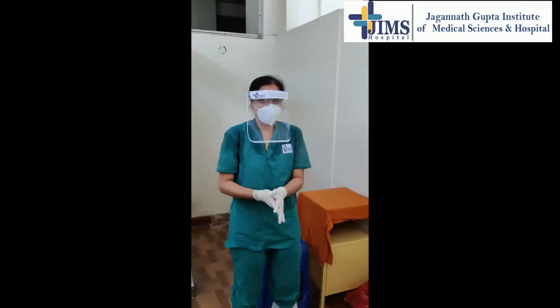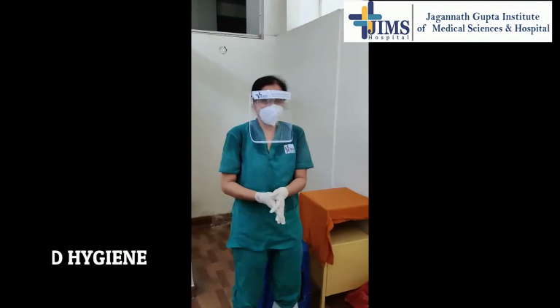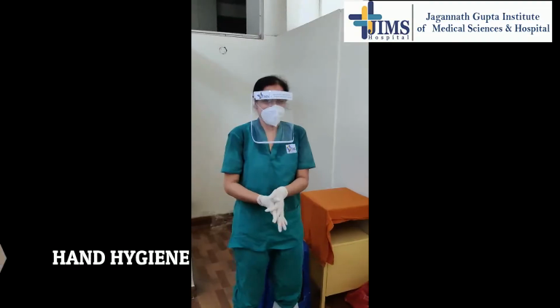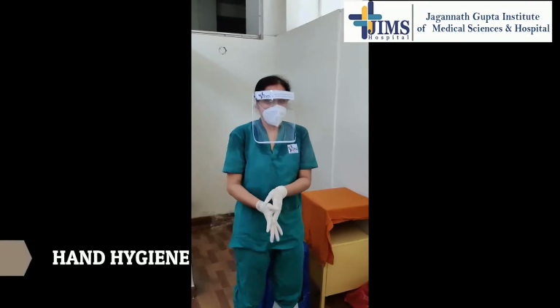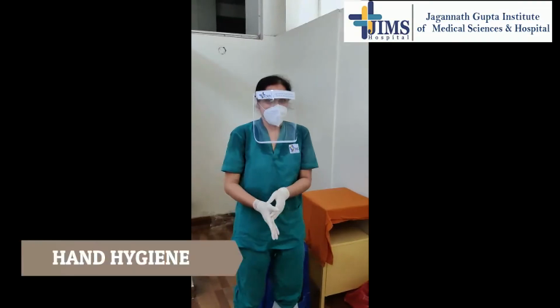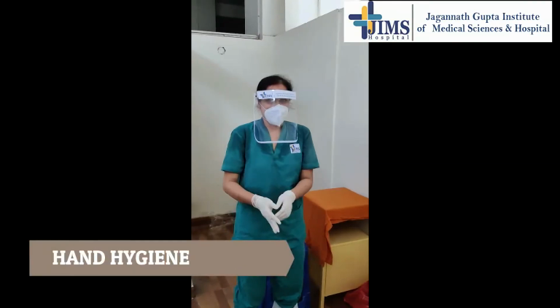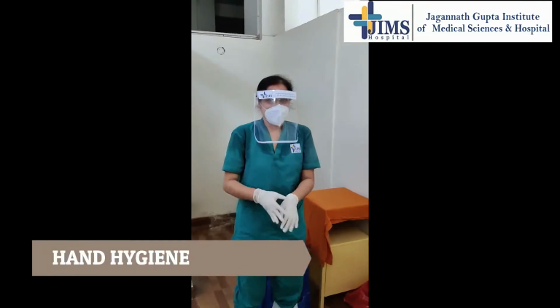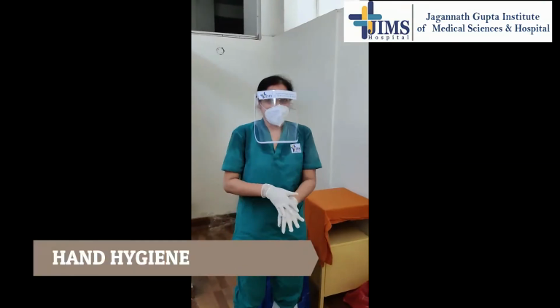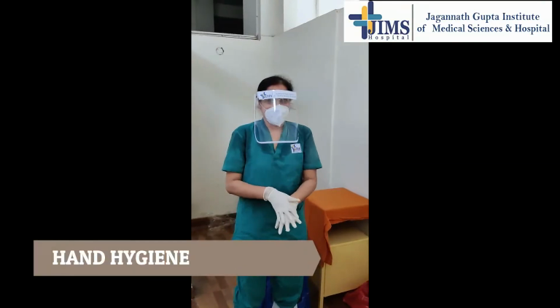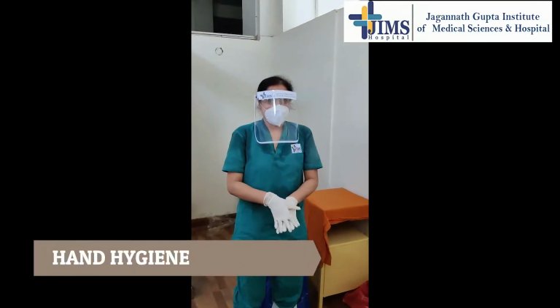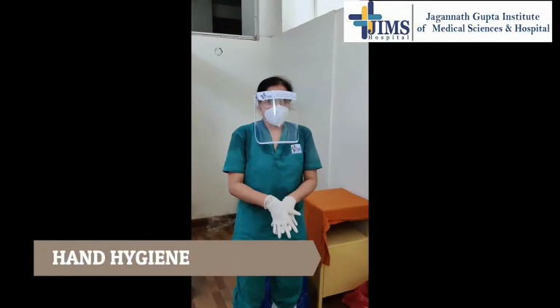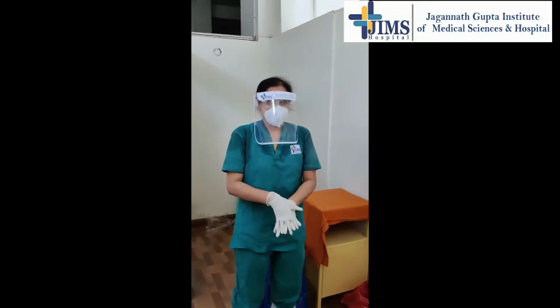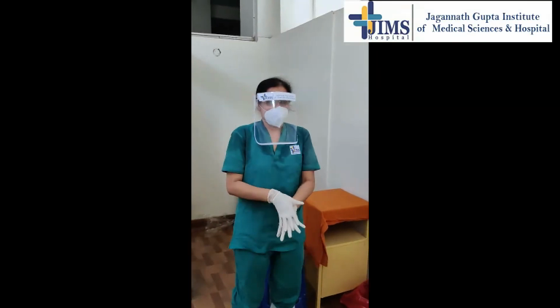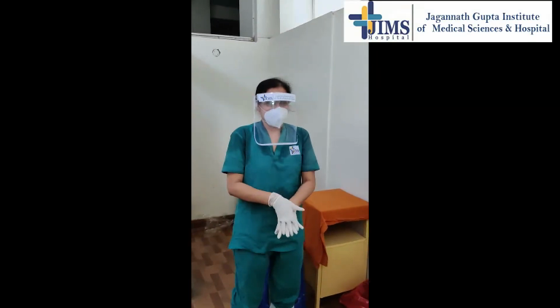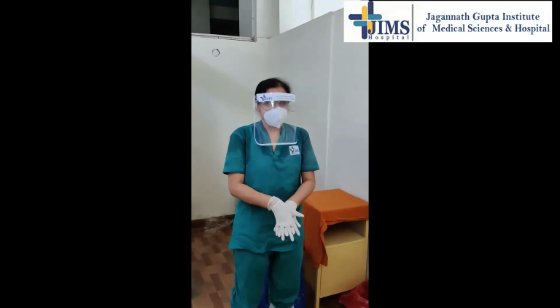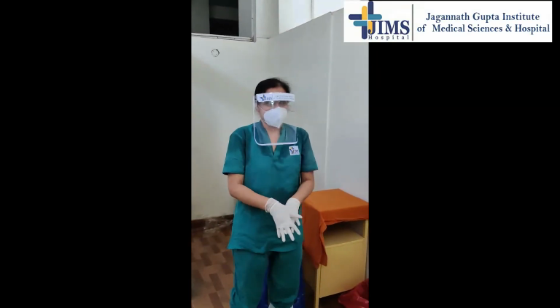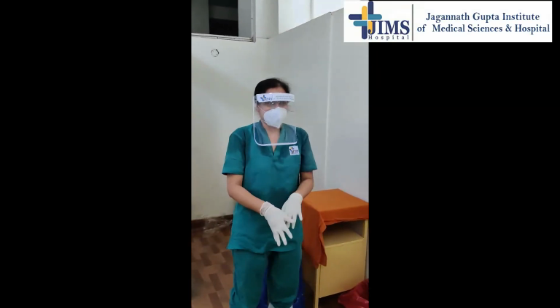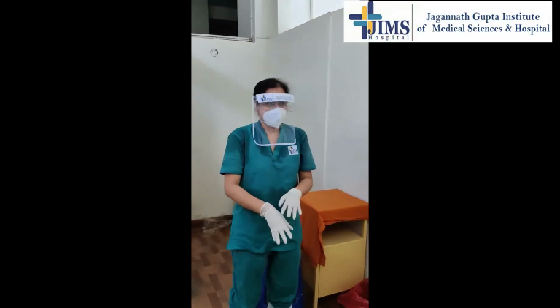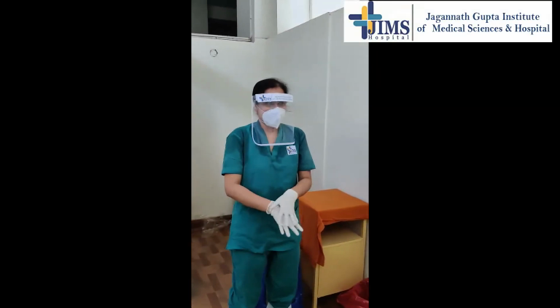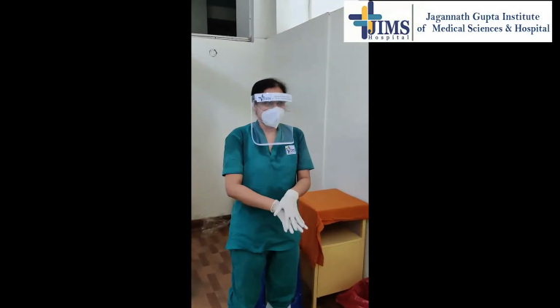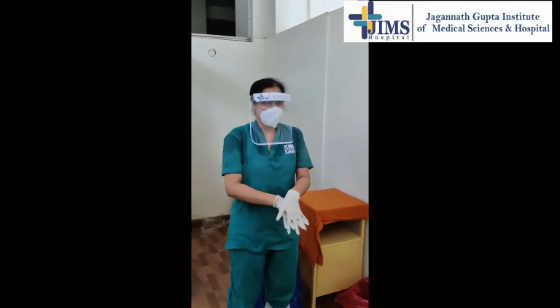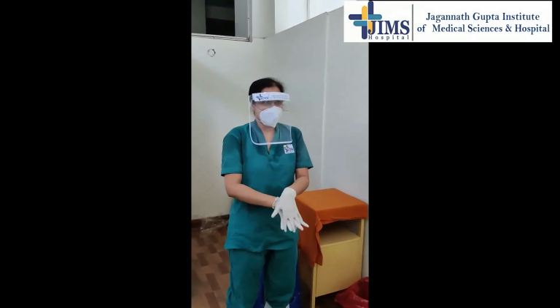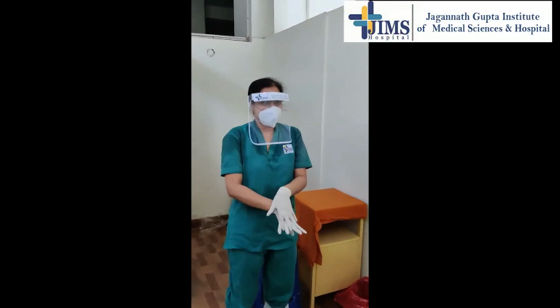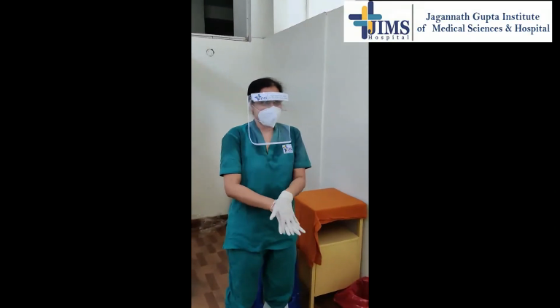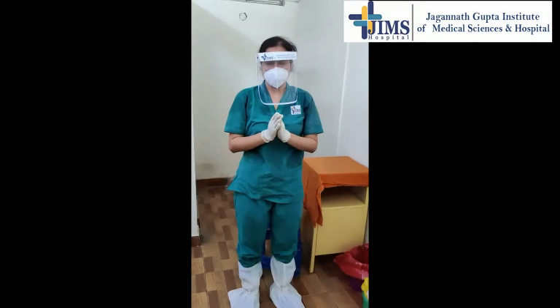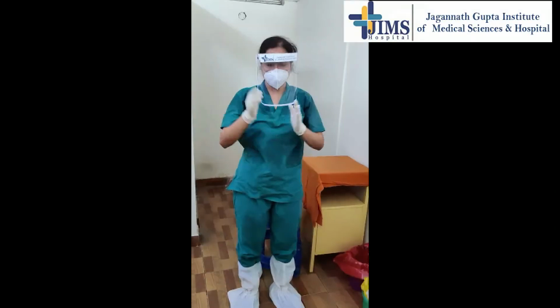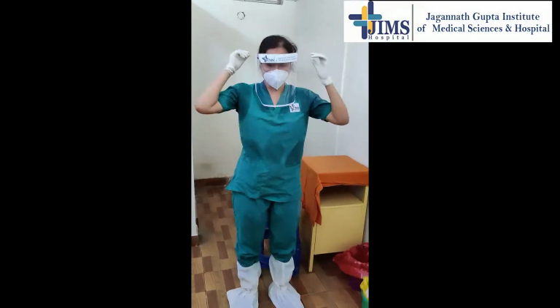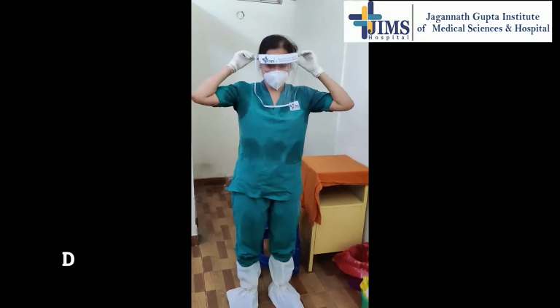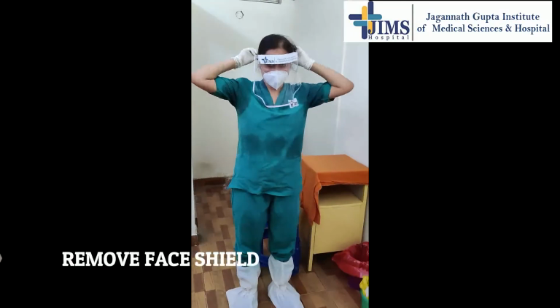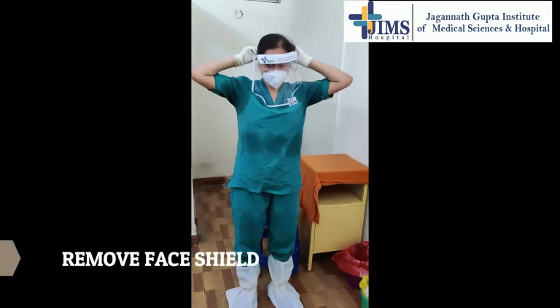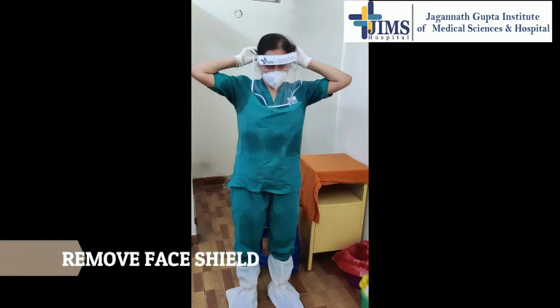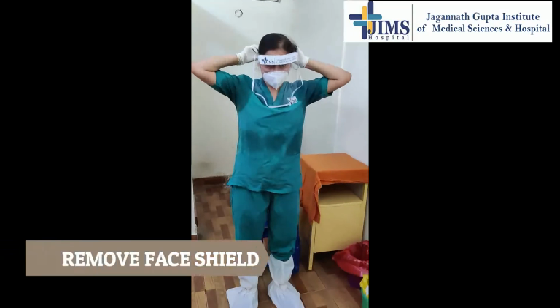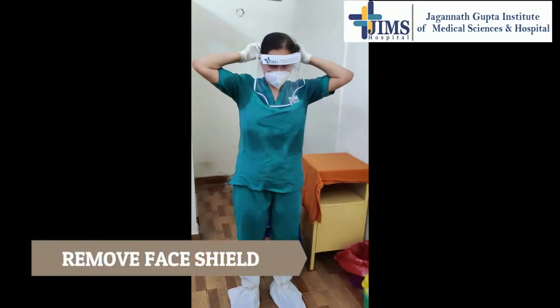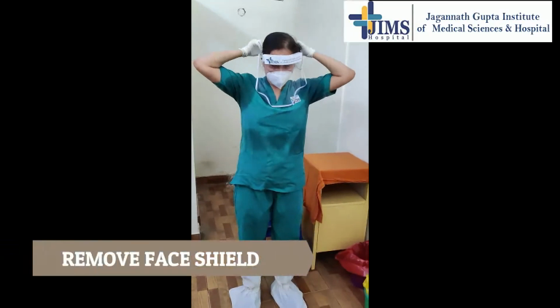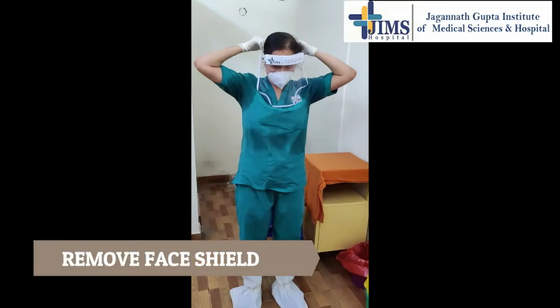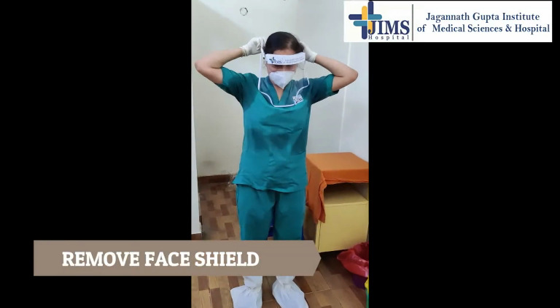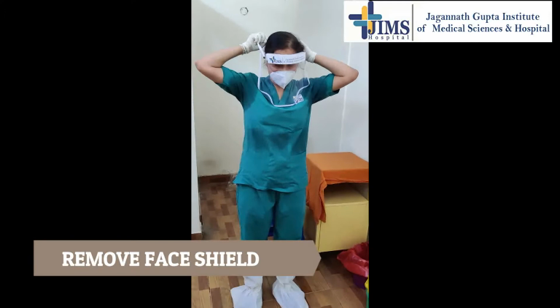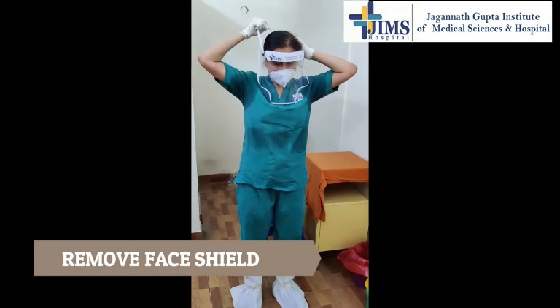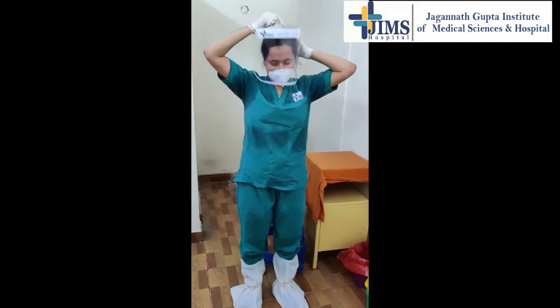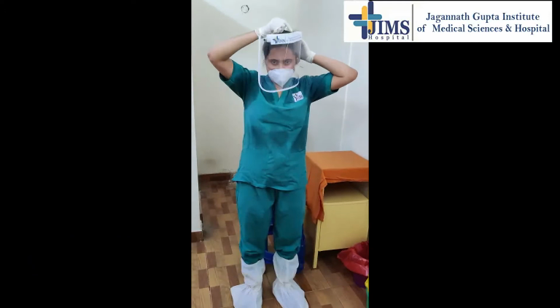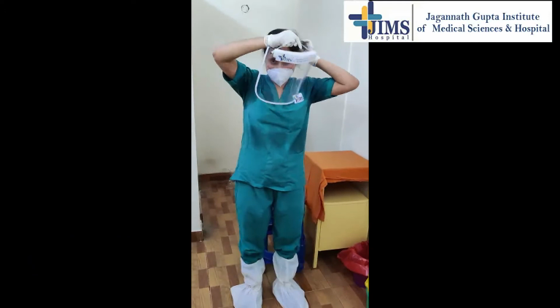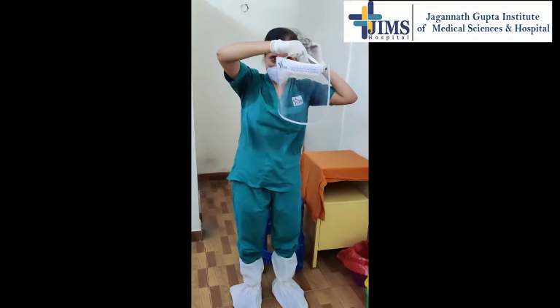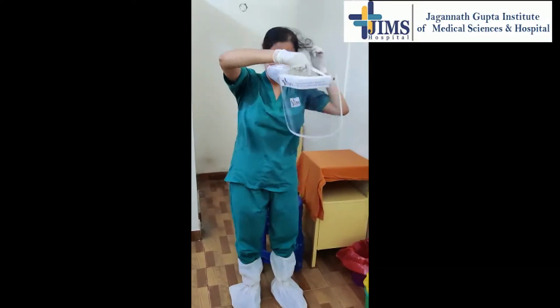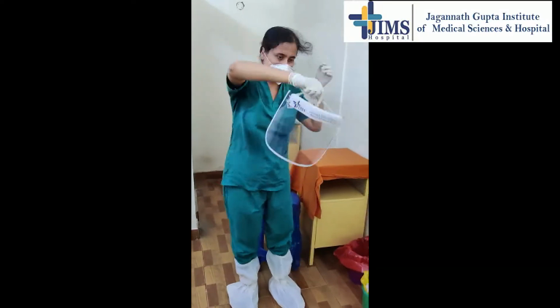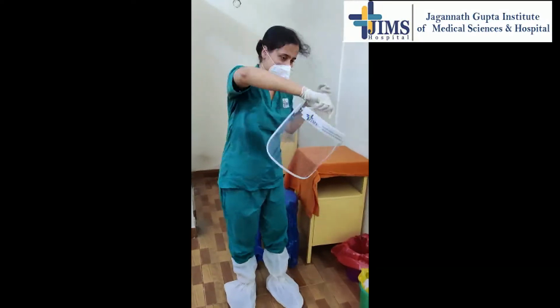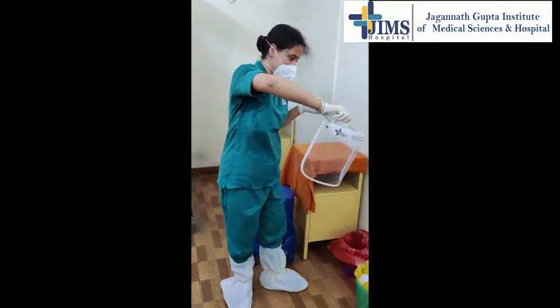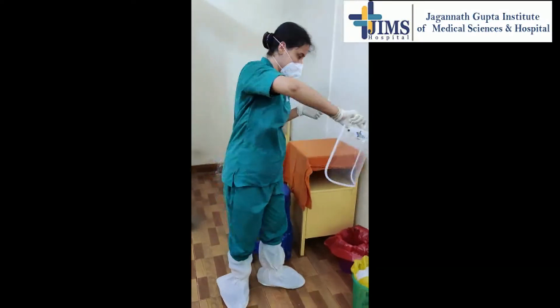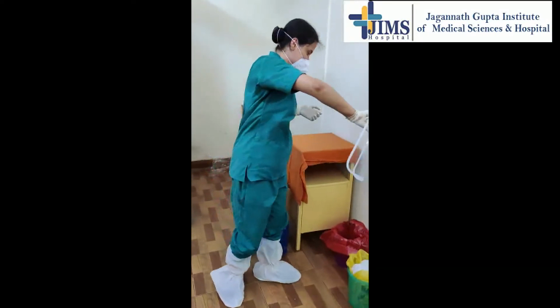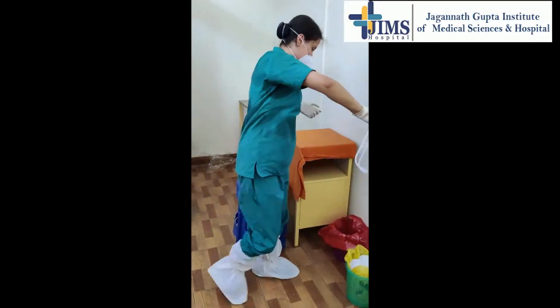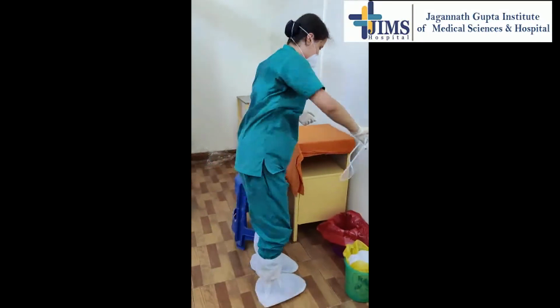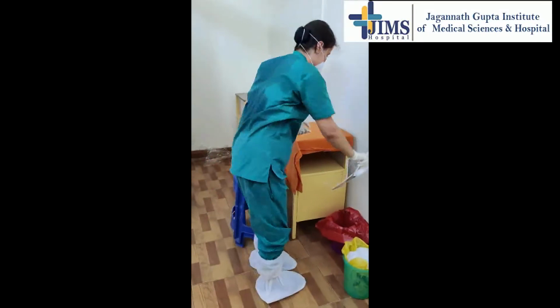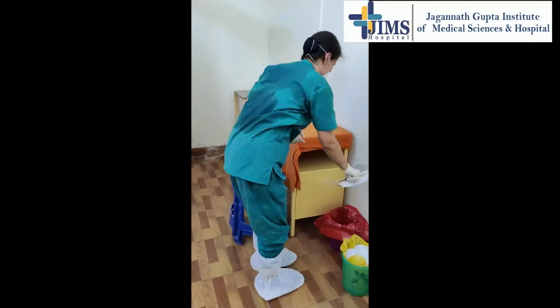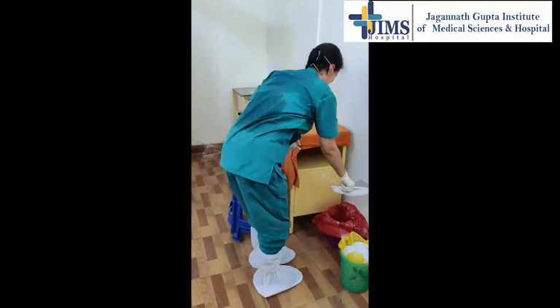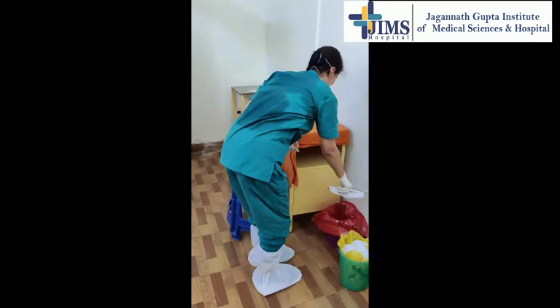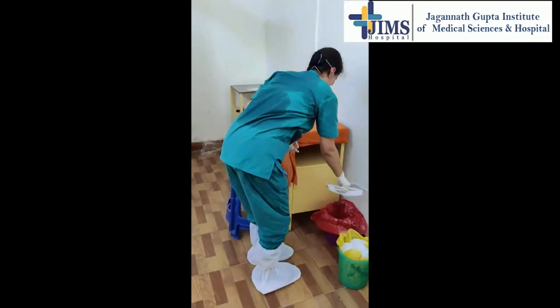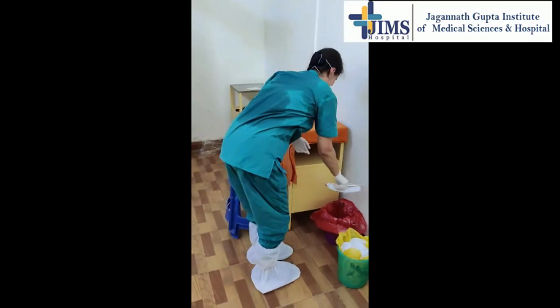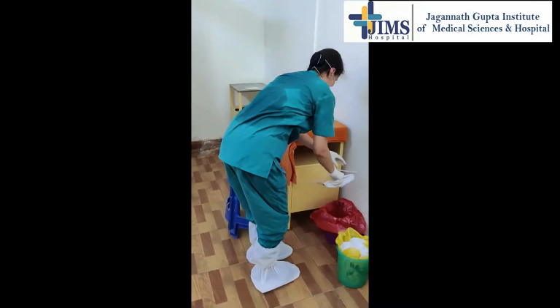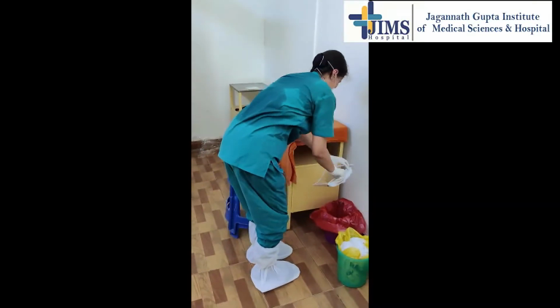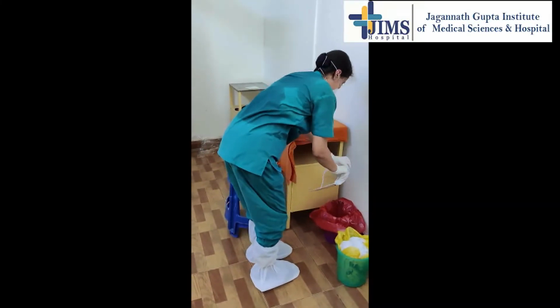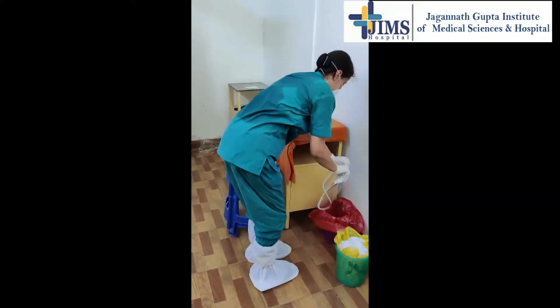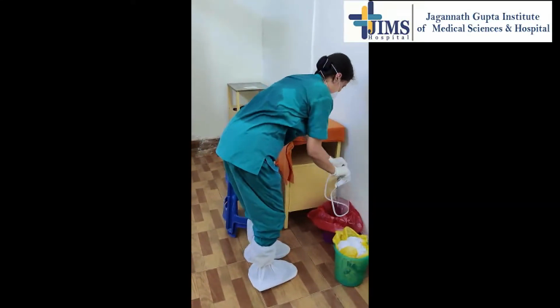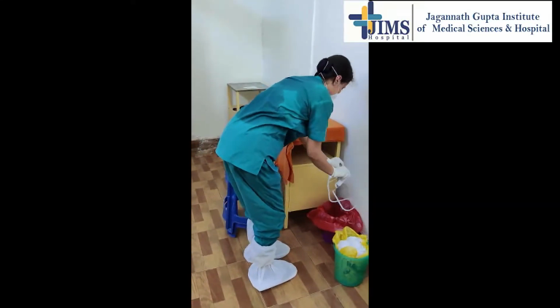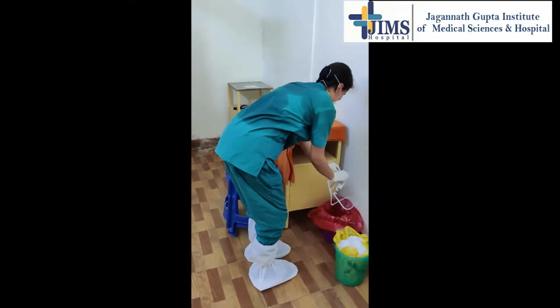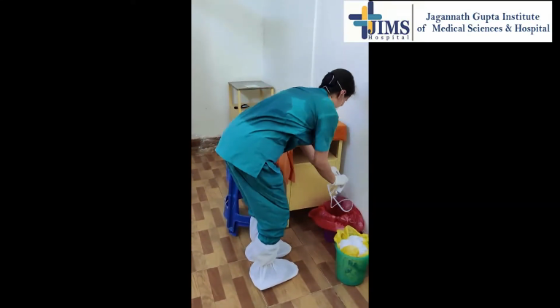Perform hand hygiene on the gloved hand. Remove the face shield from behind the head and dispose of it safely.